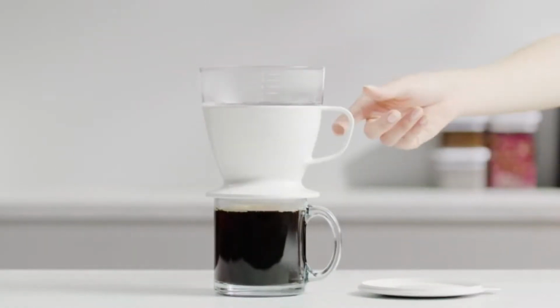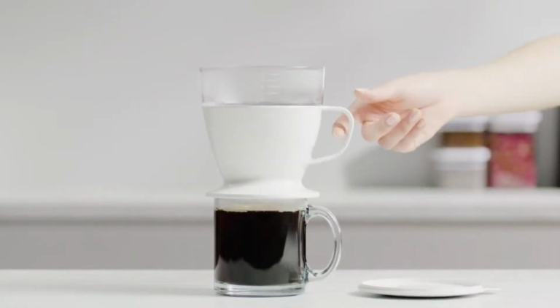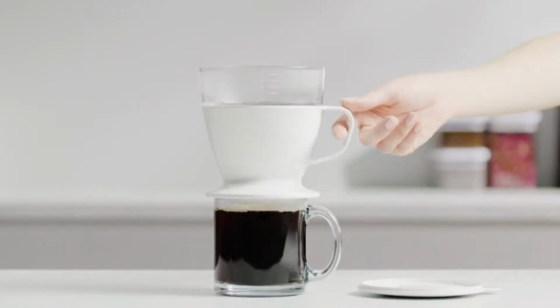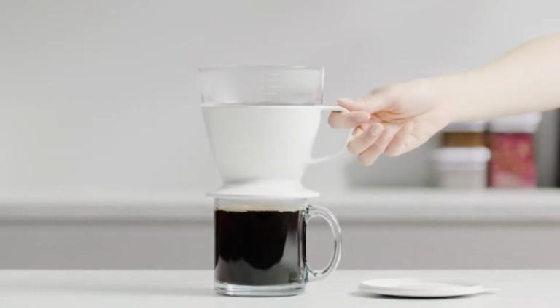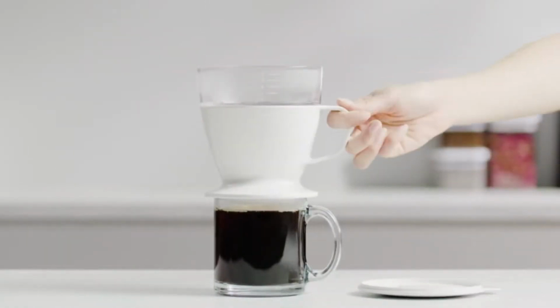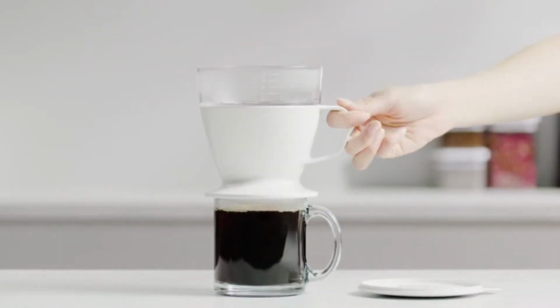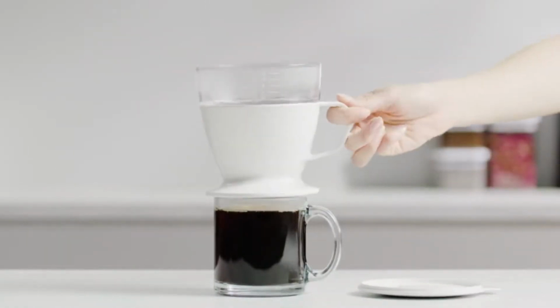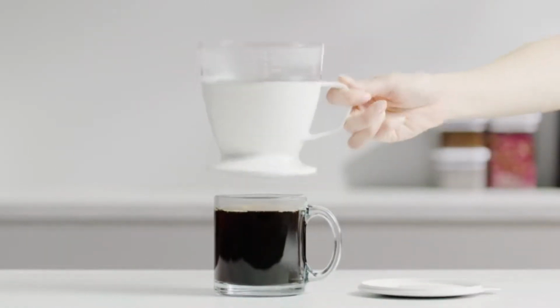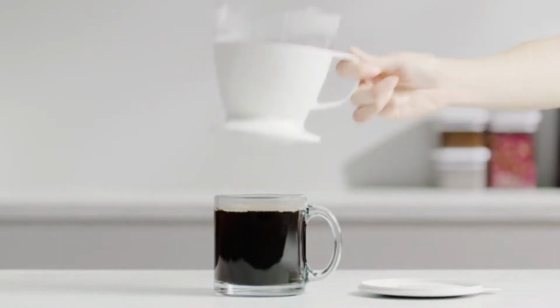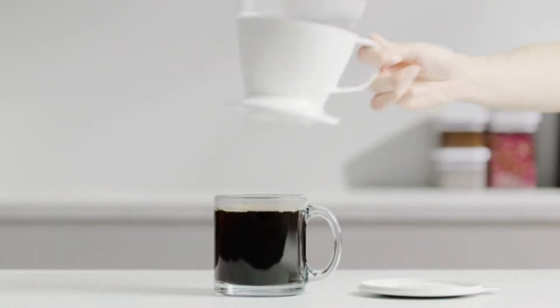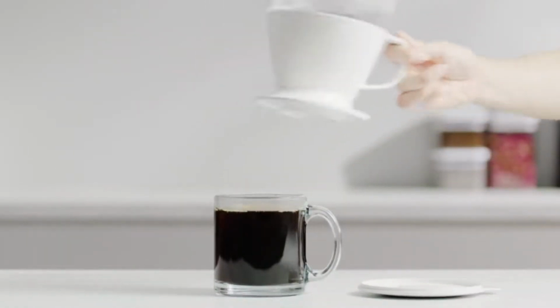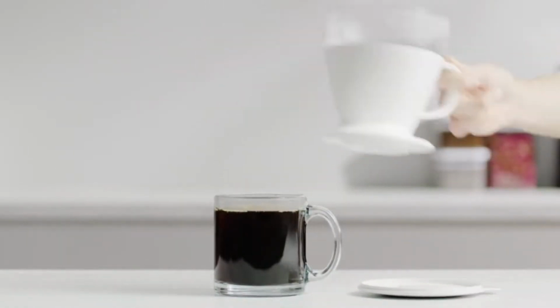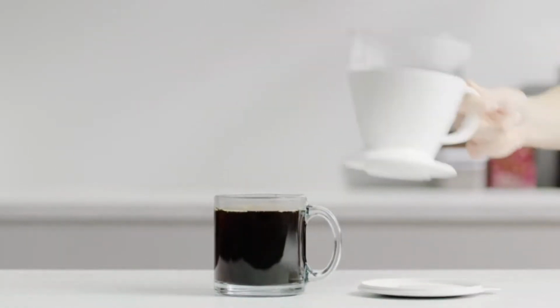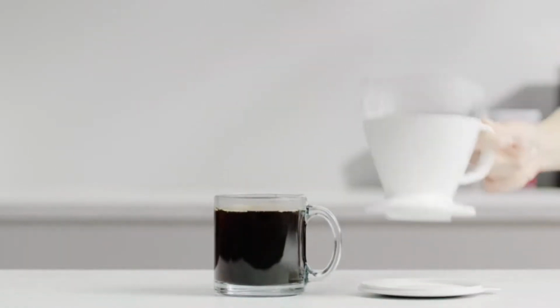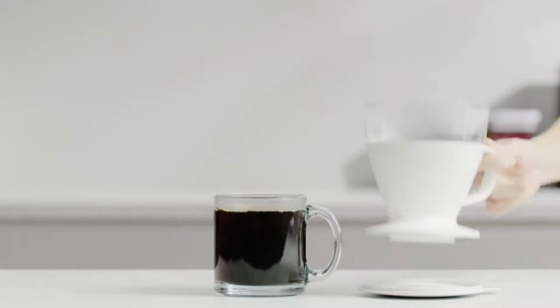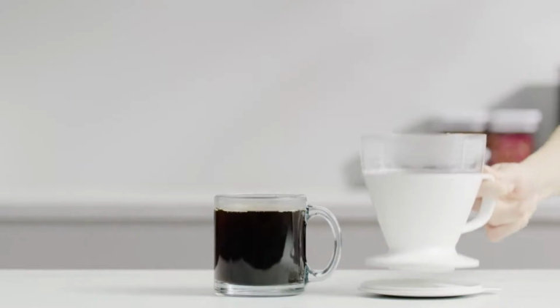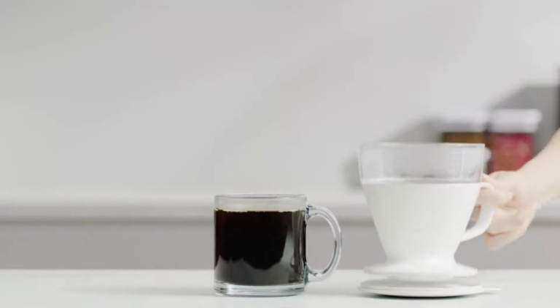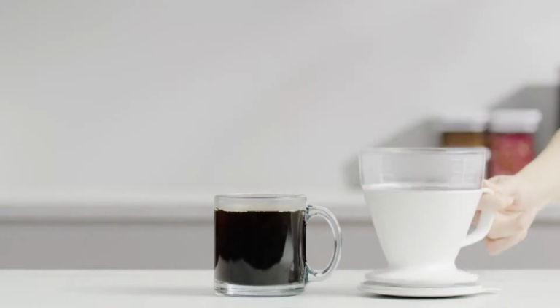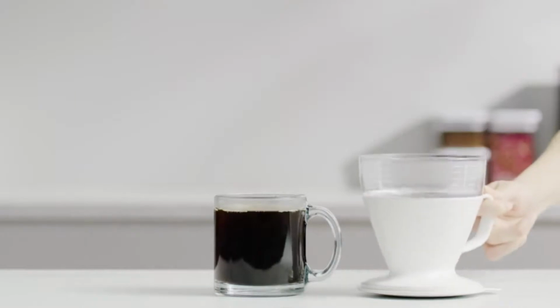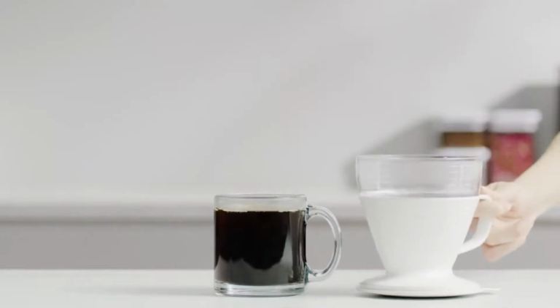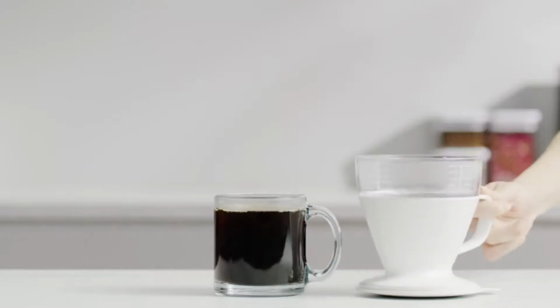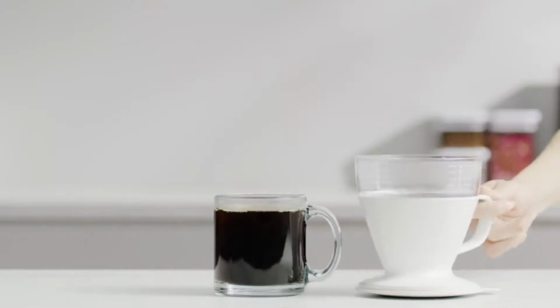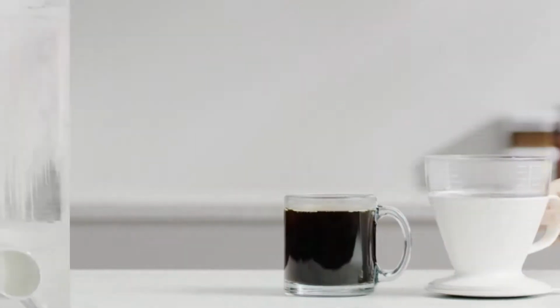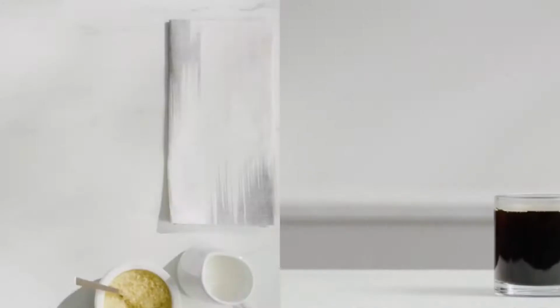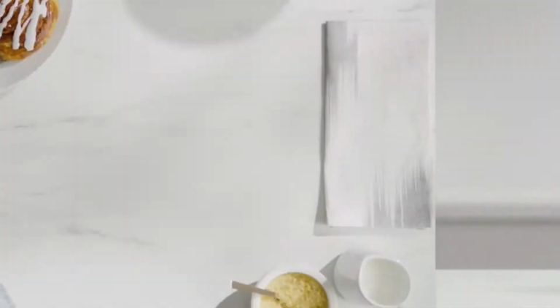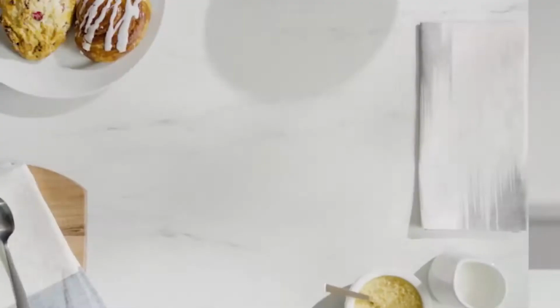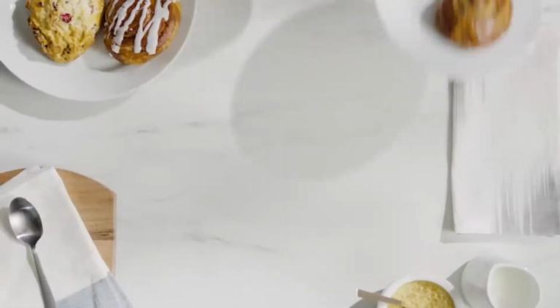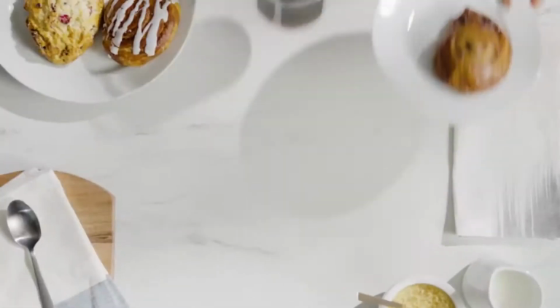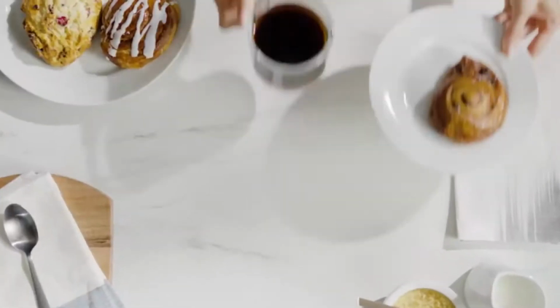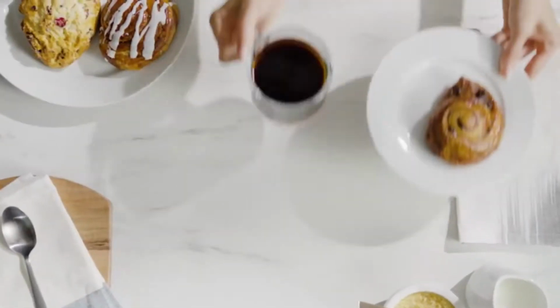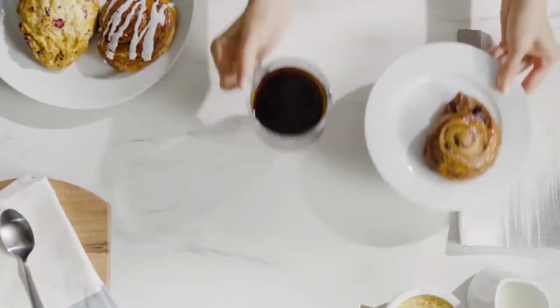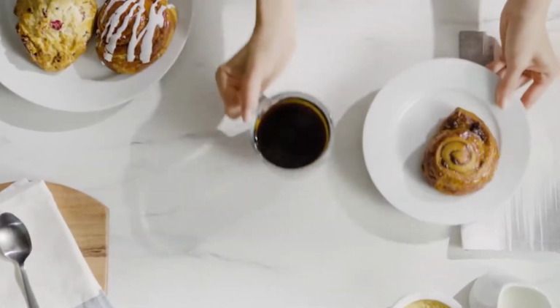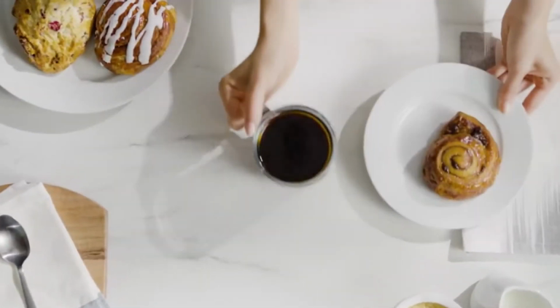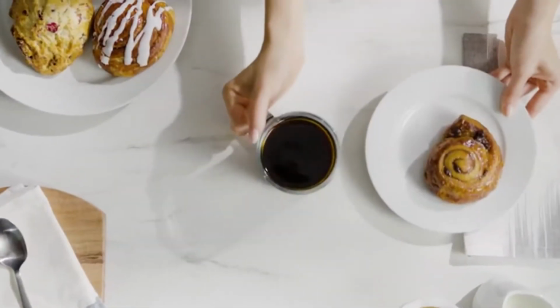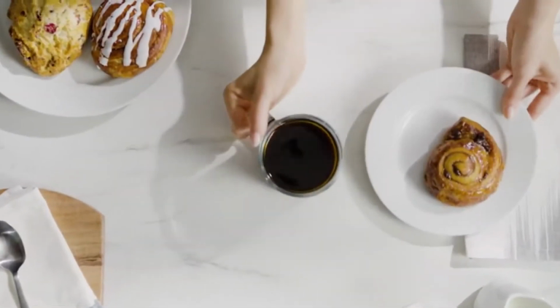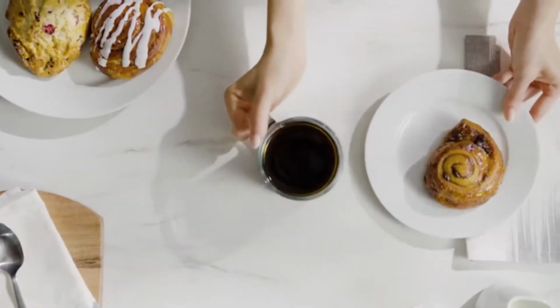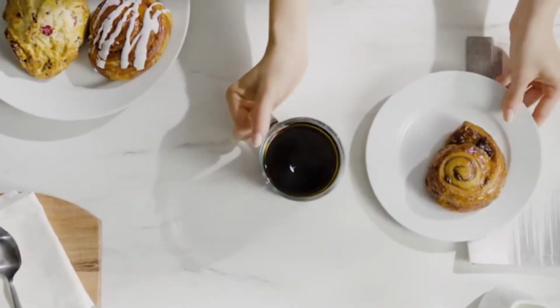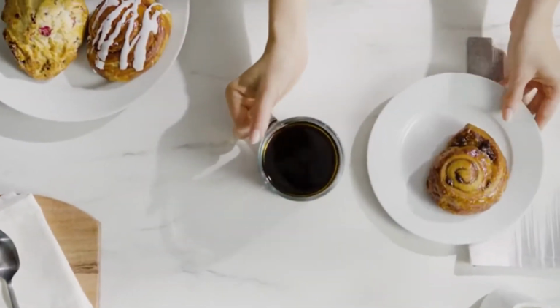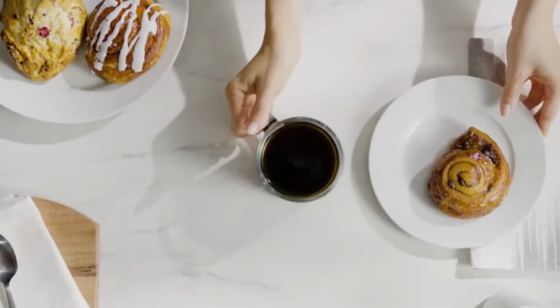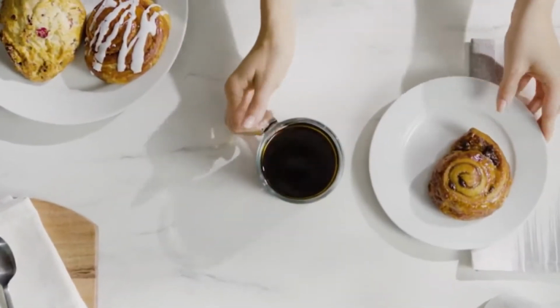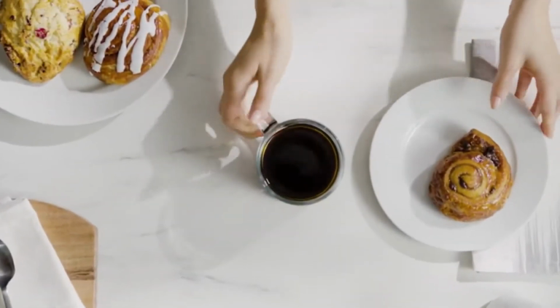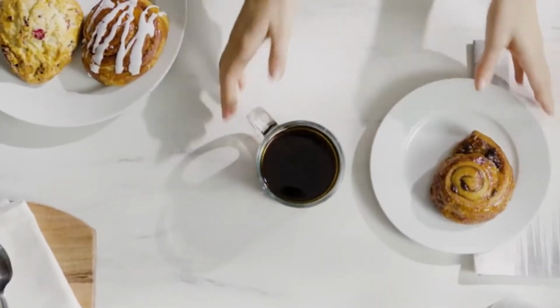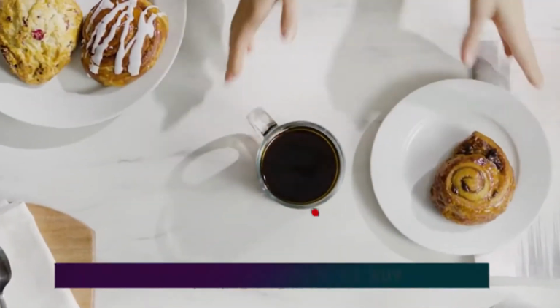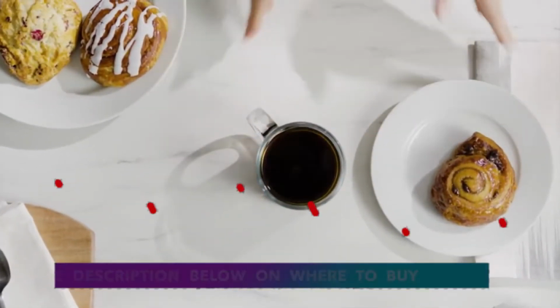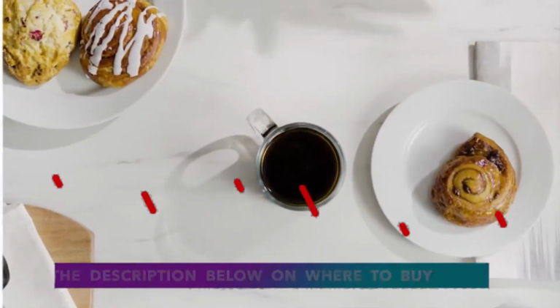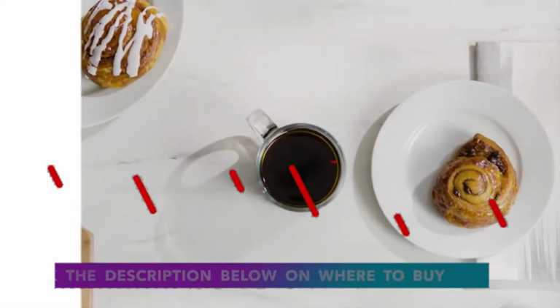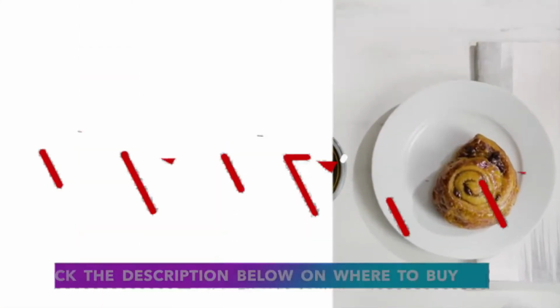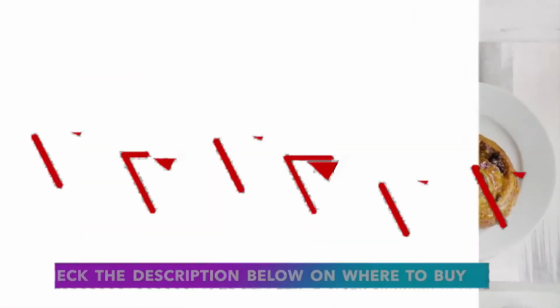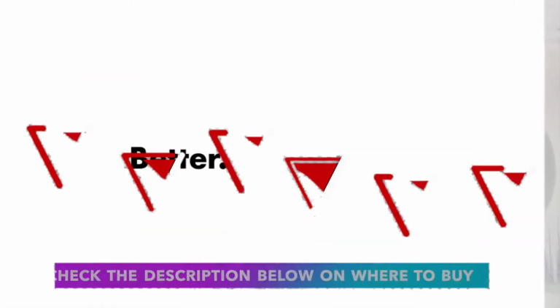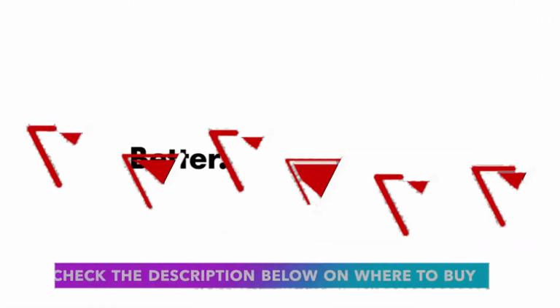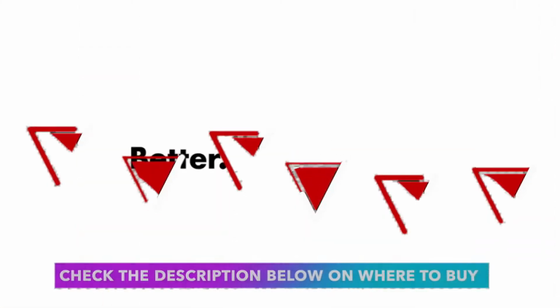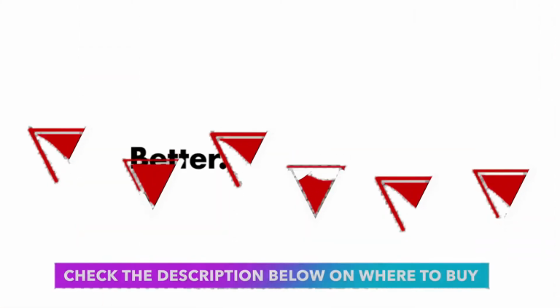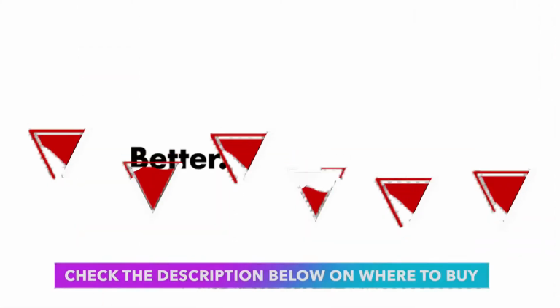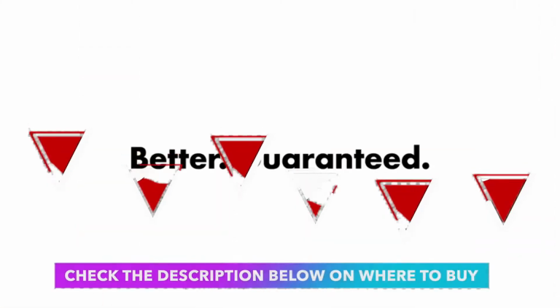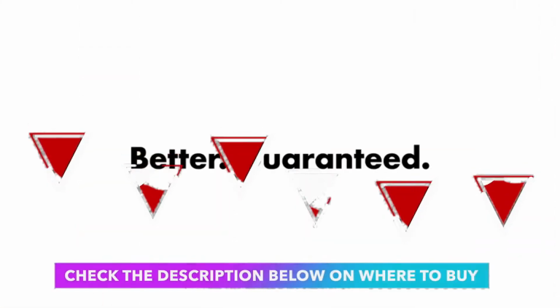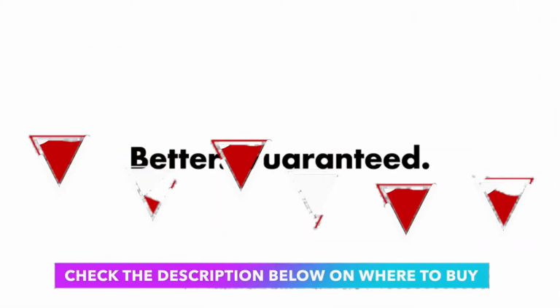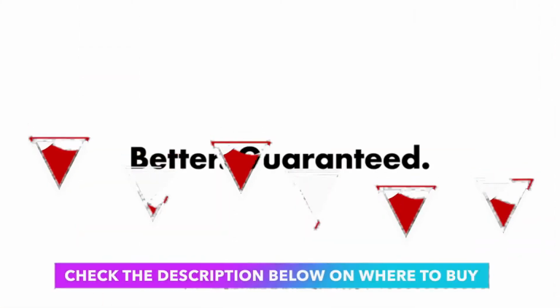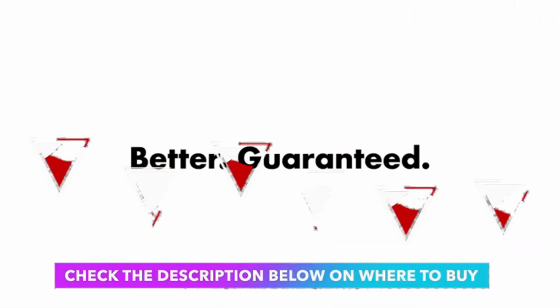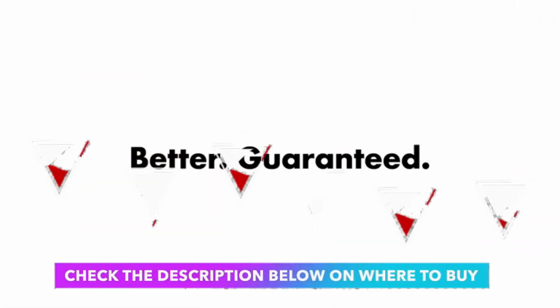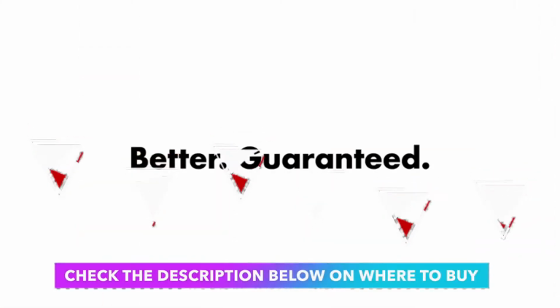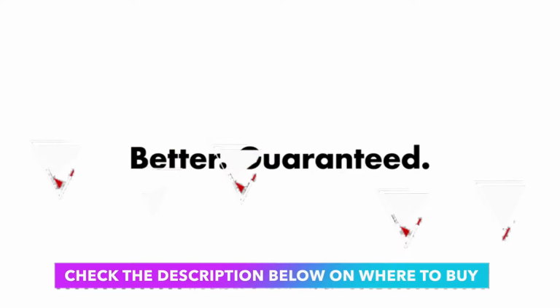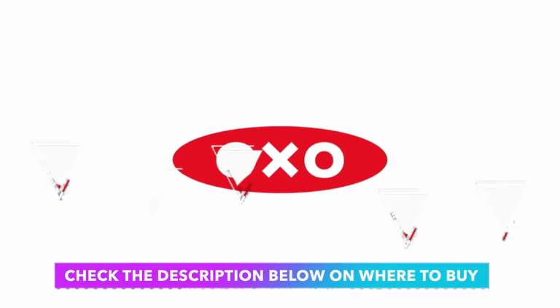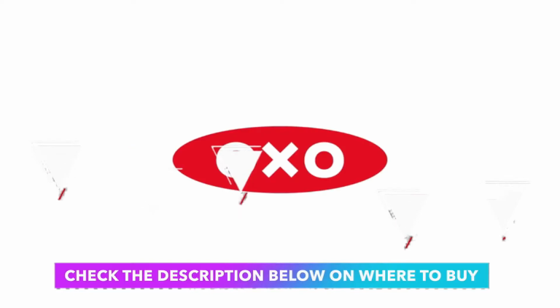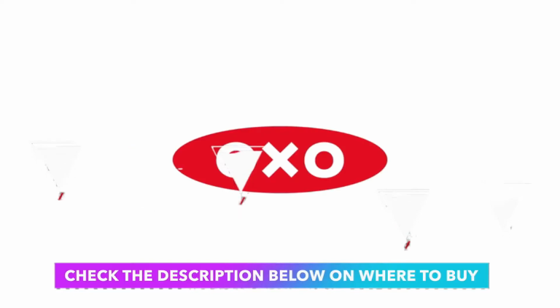Ripped dripper walls help encourage coffee flow to promote ideal brew time. Check the description below on where to buy it.